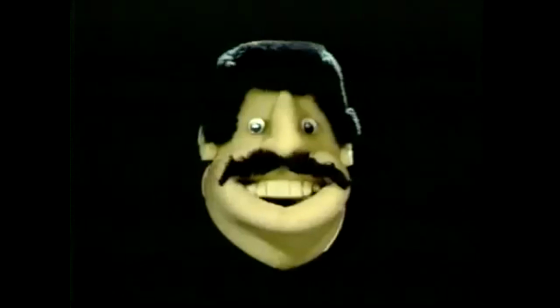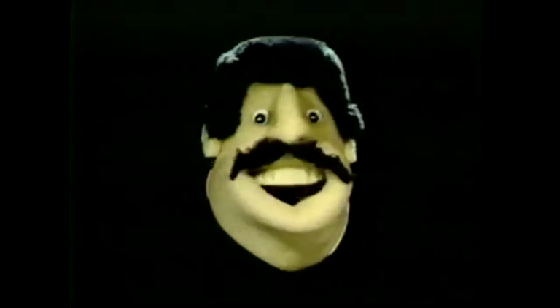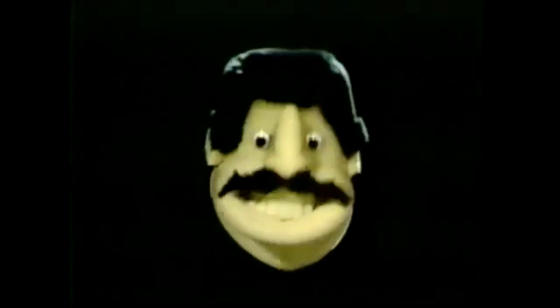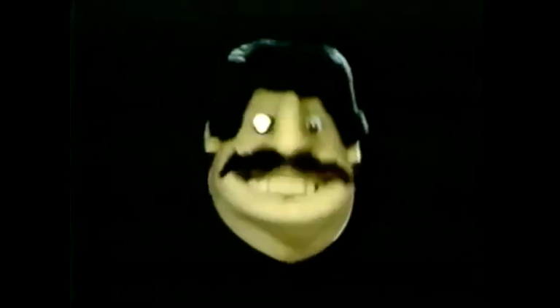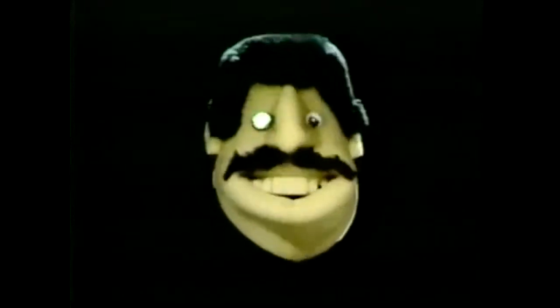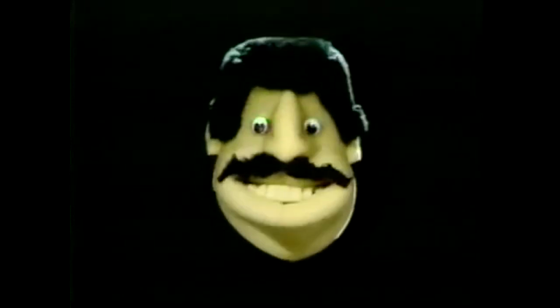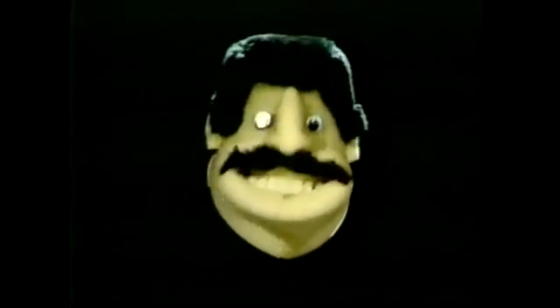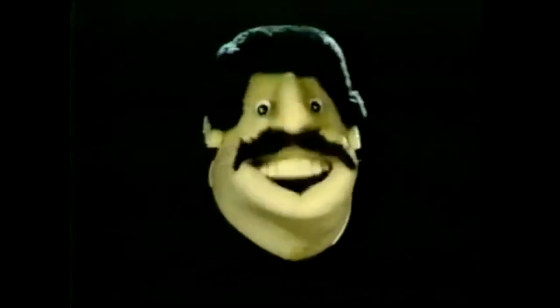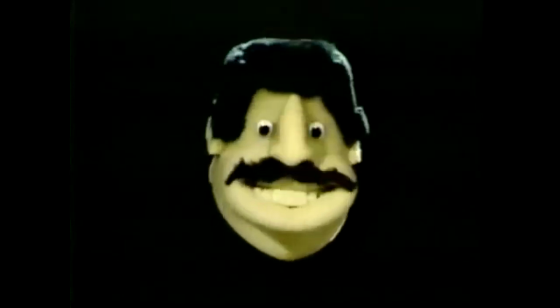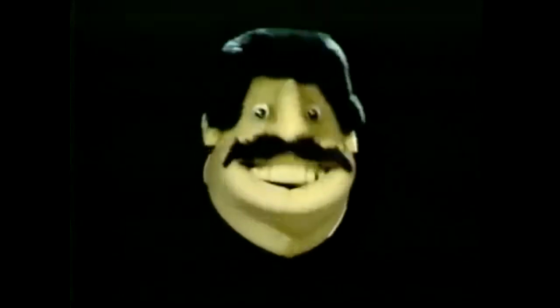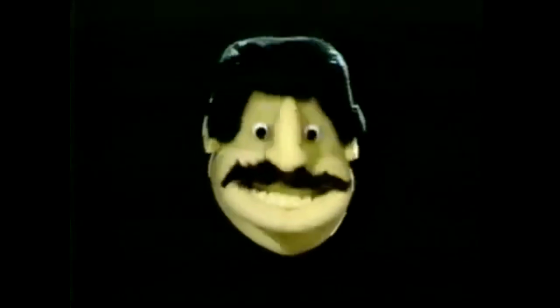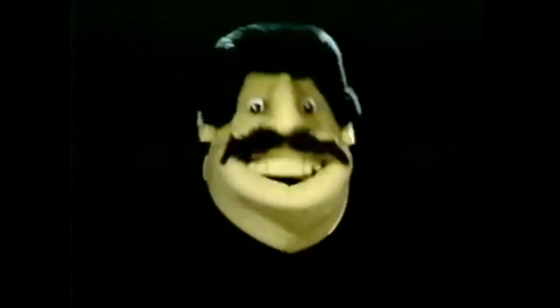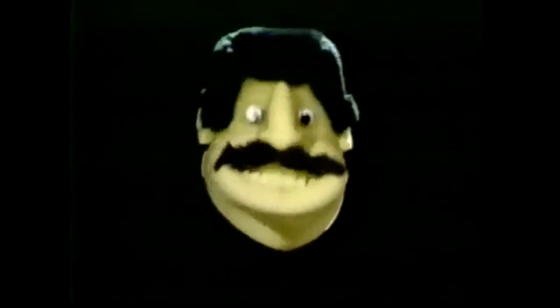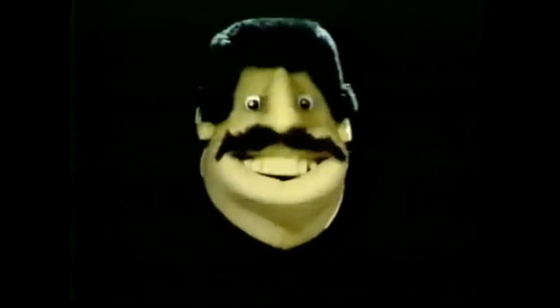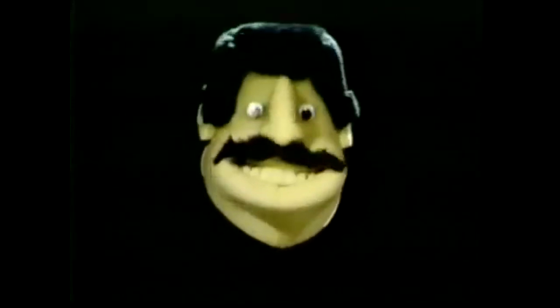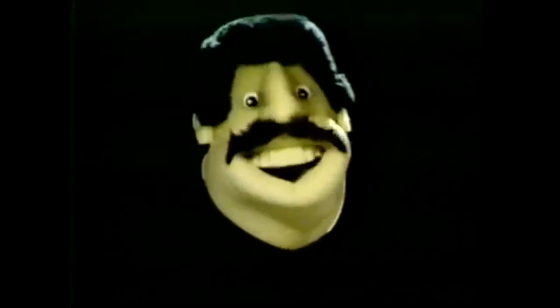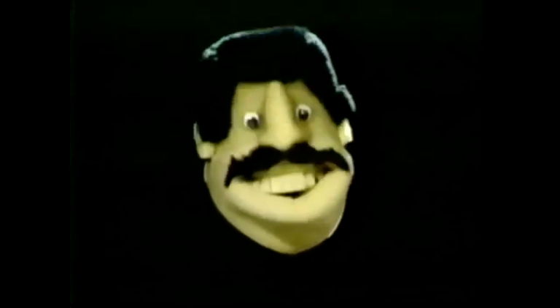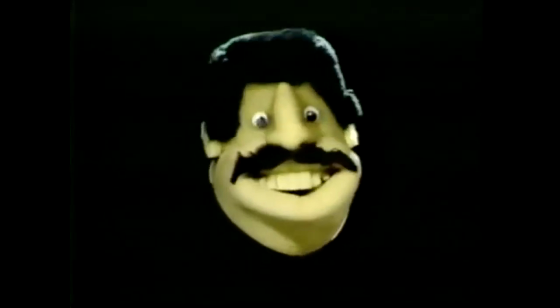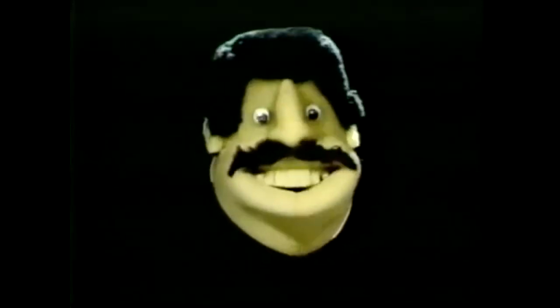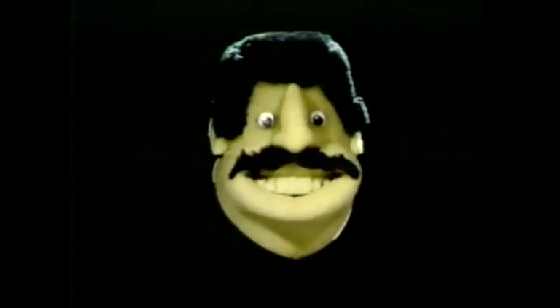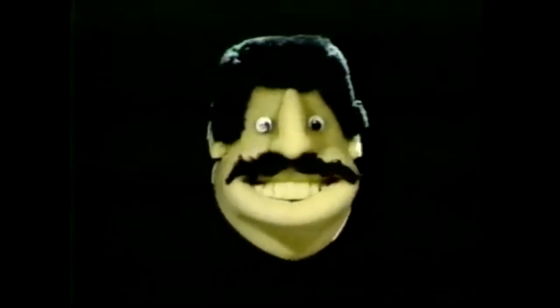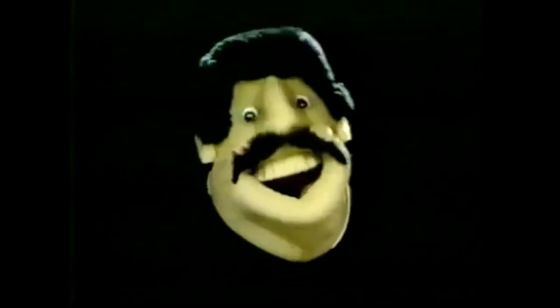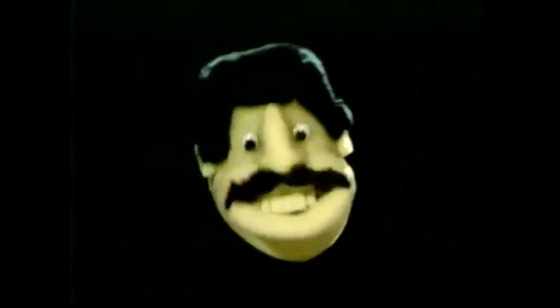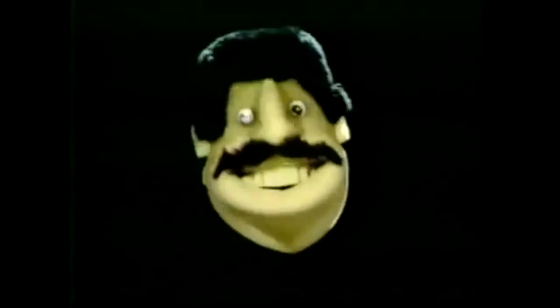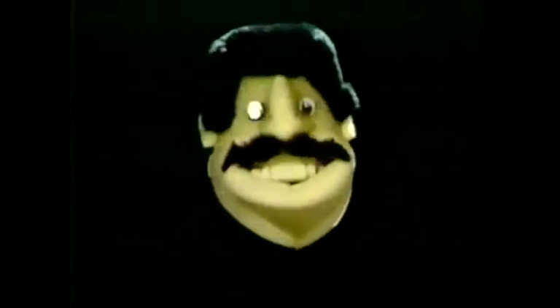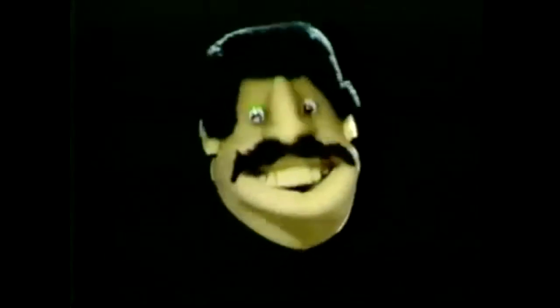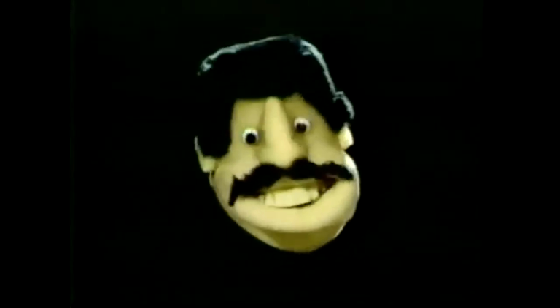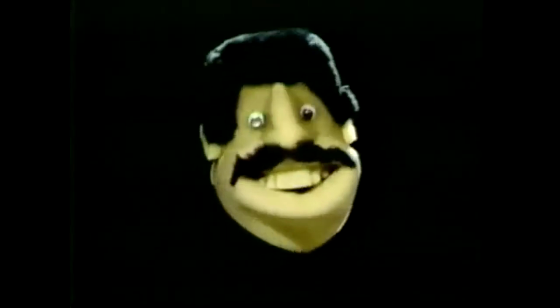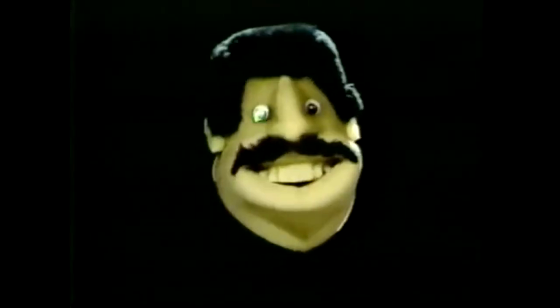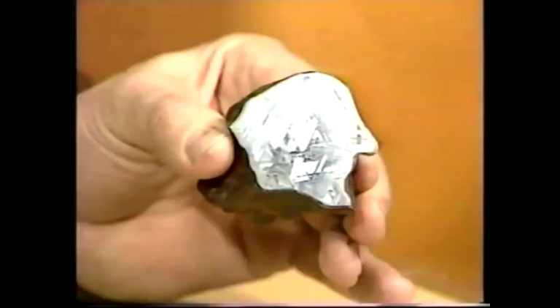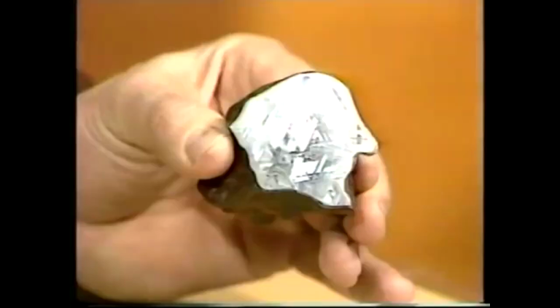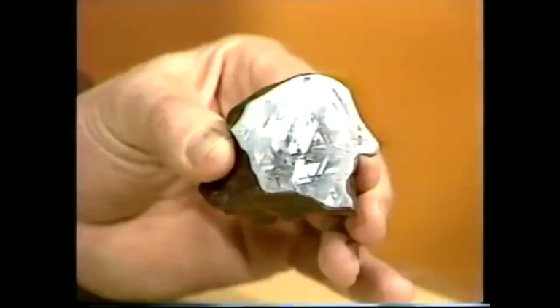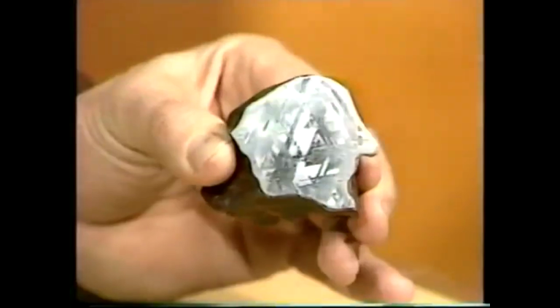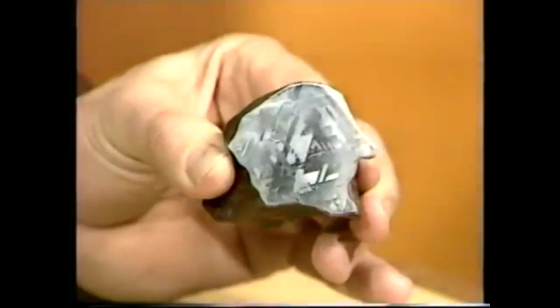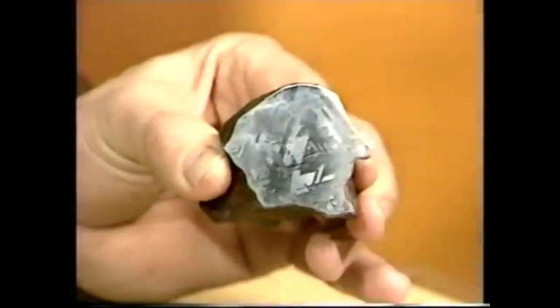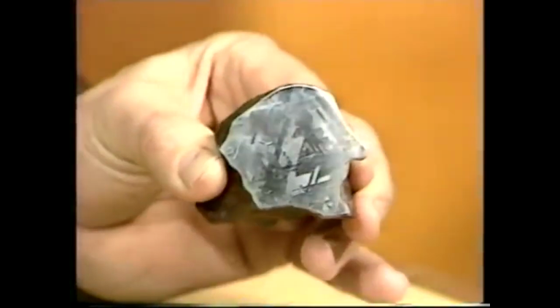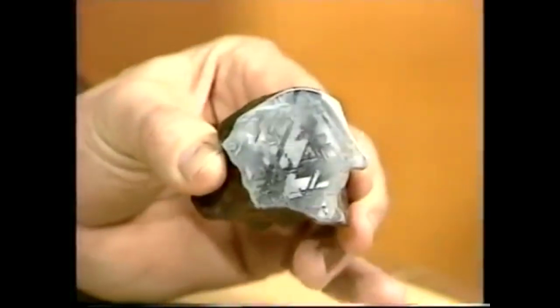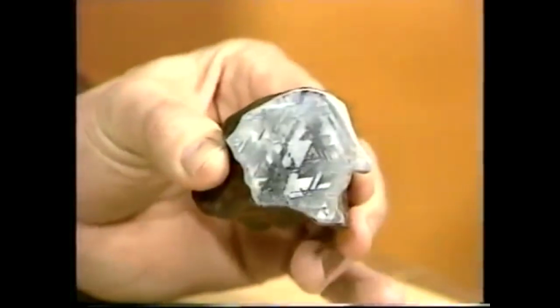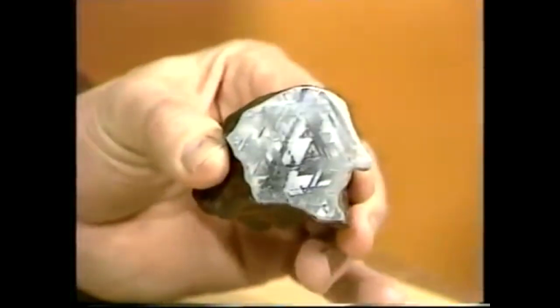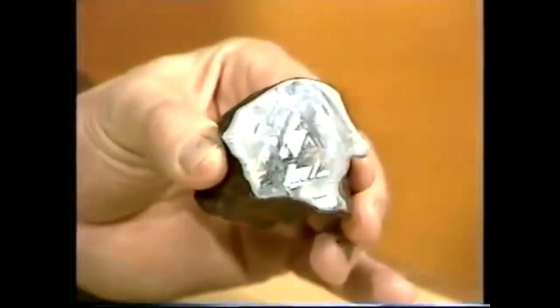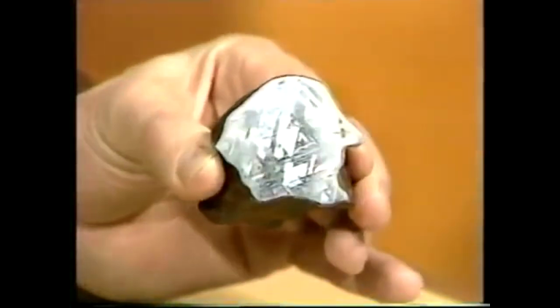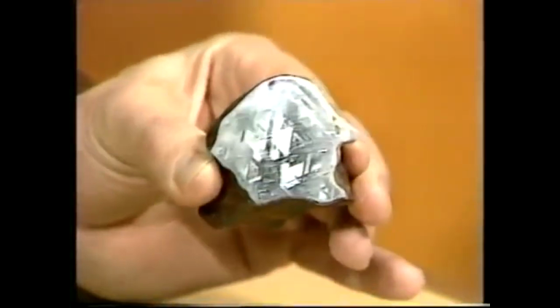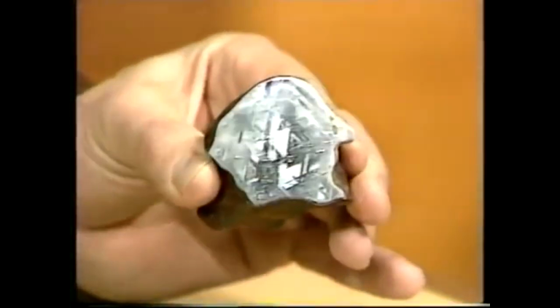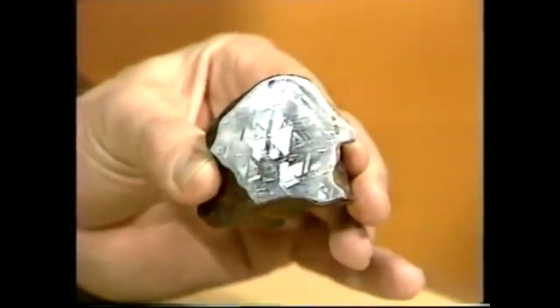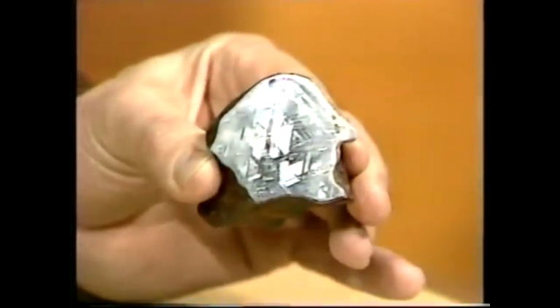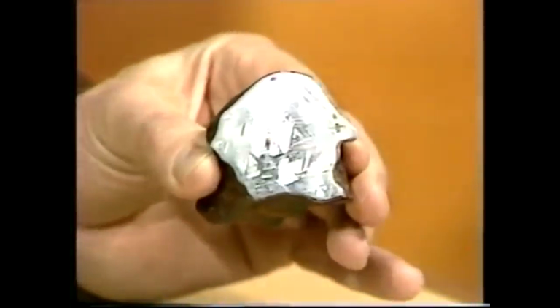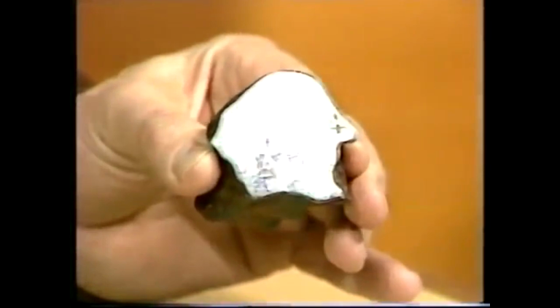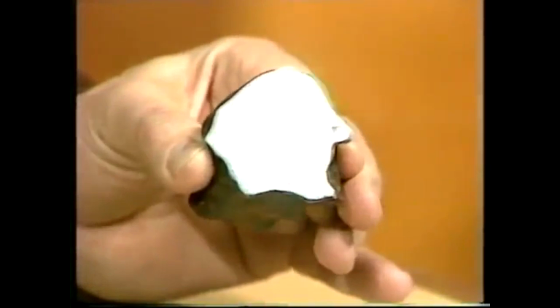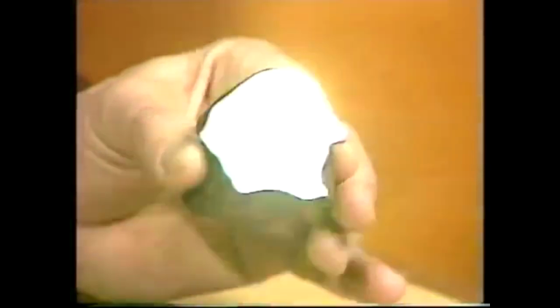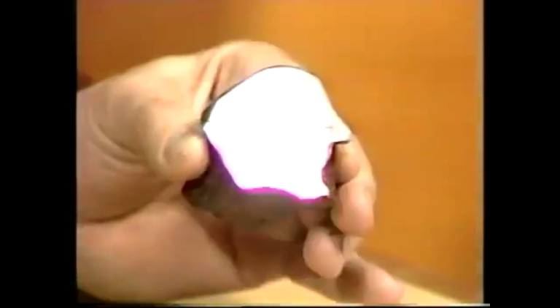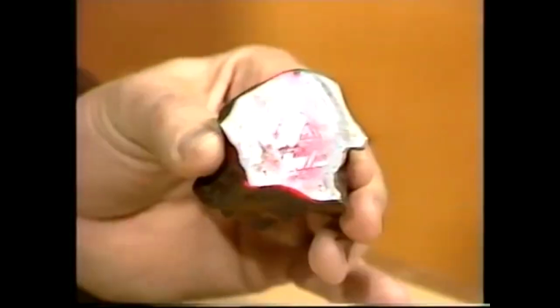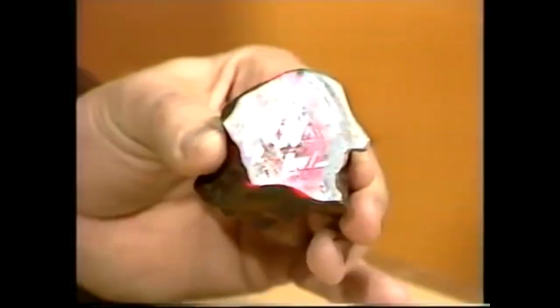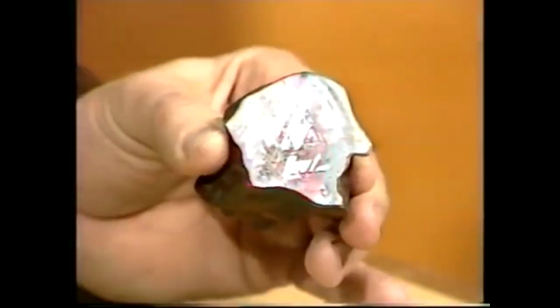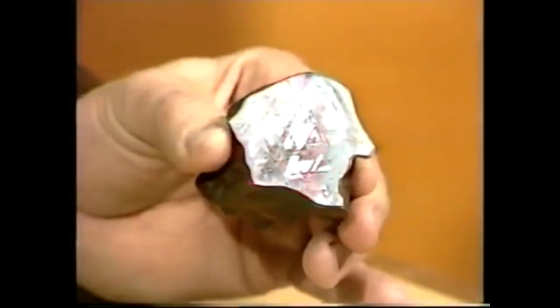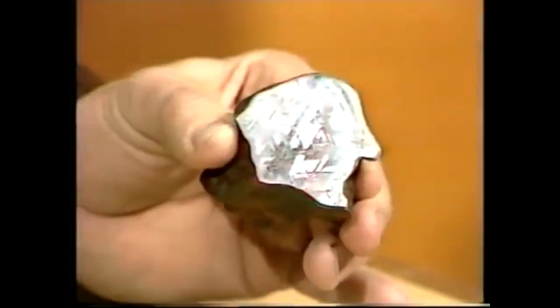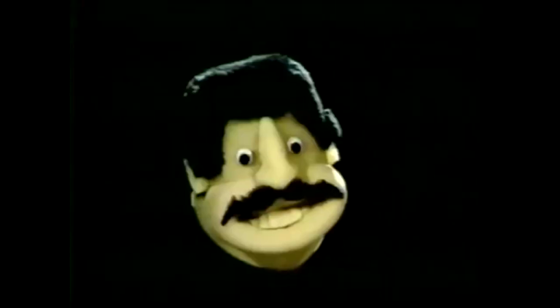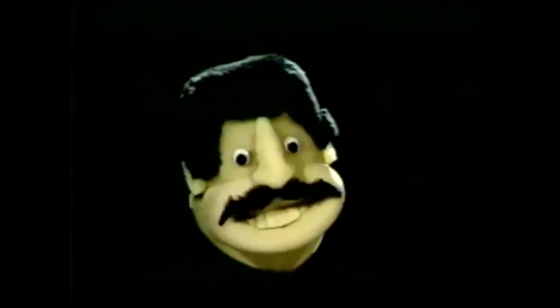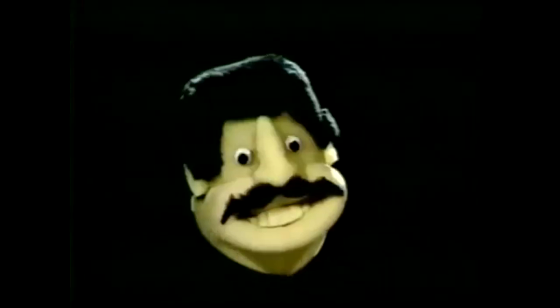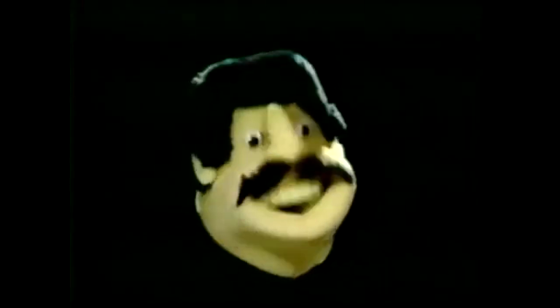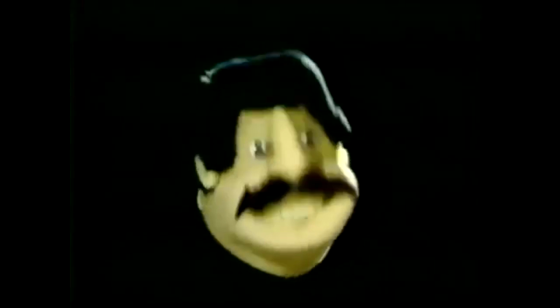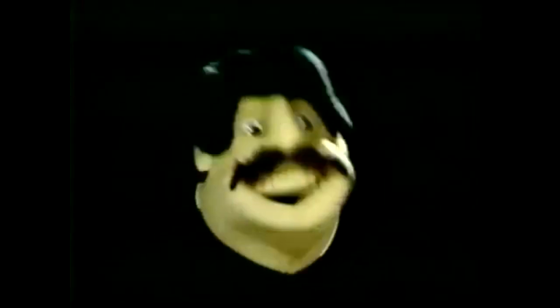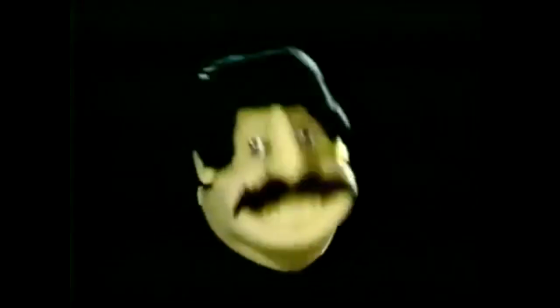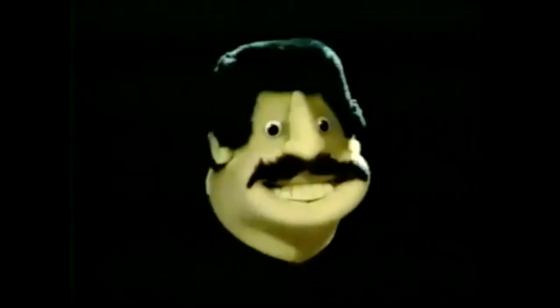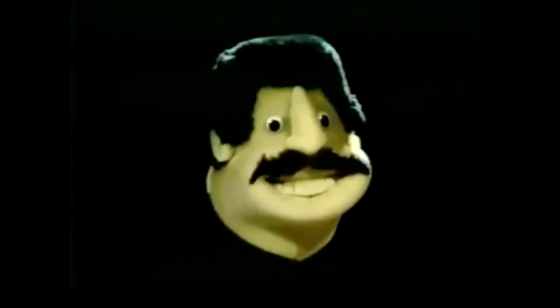Hello, welcome to the Curiosity Show. In today's program, Rob will introduce you to visitors from outer space. Stay with us.